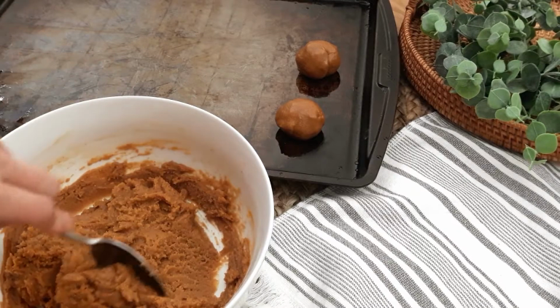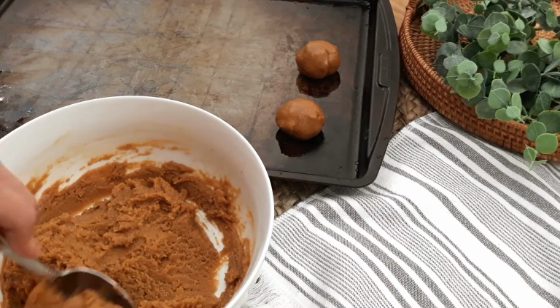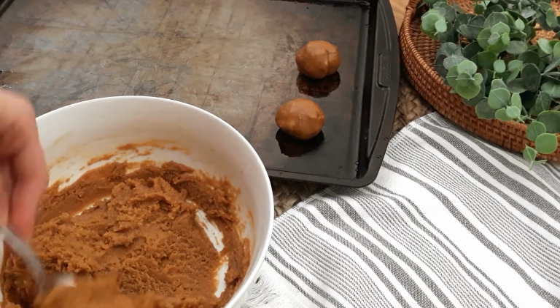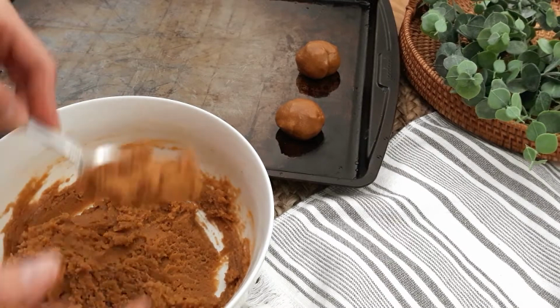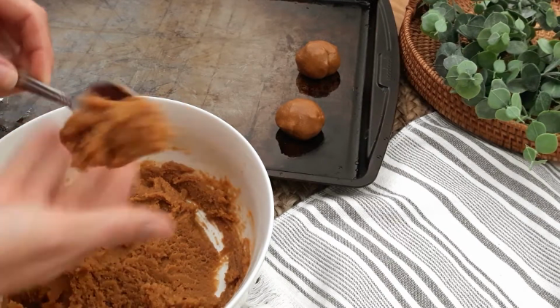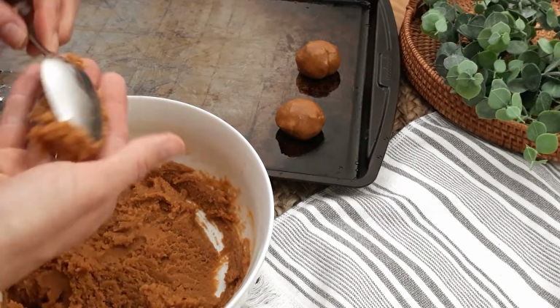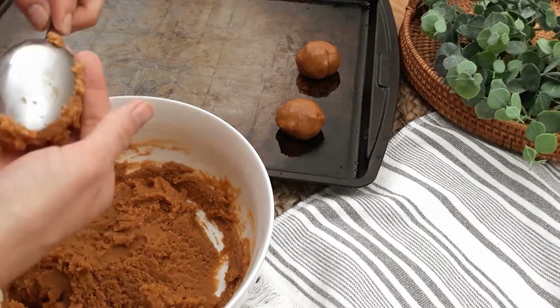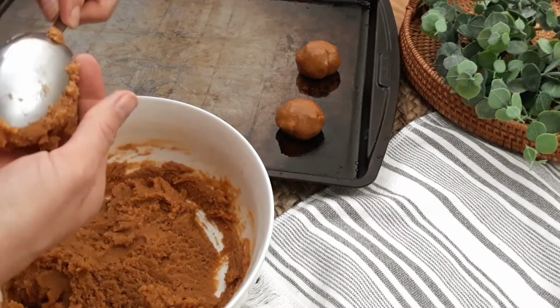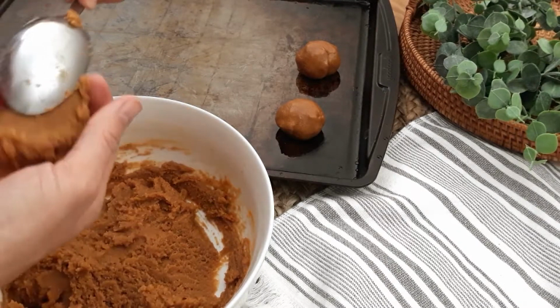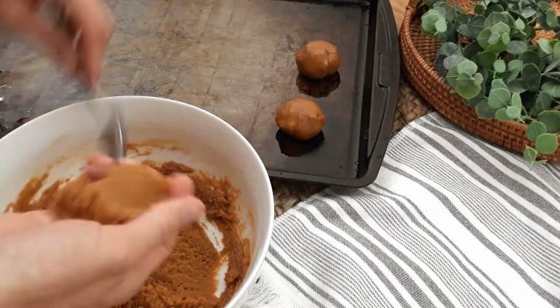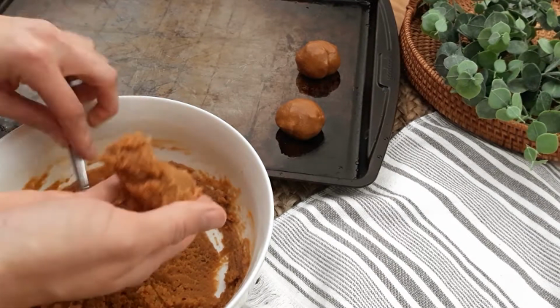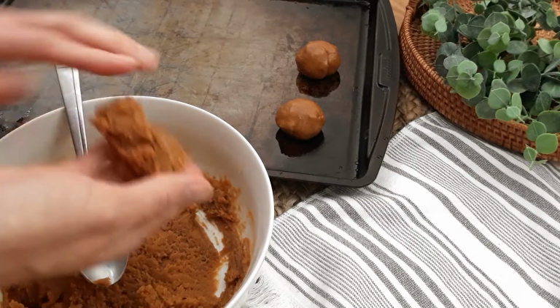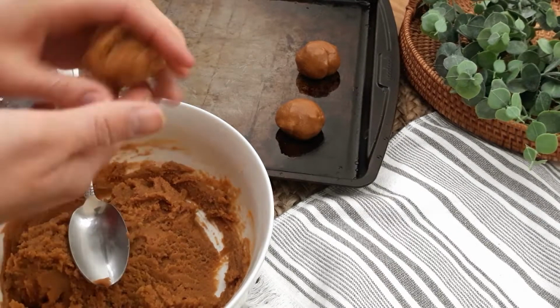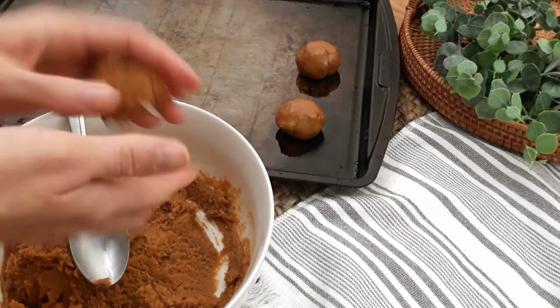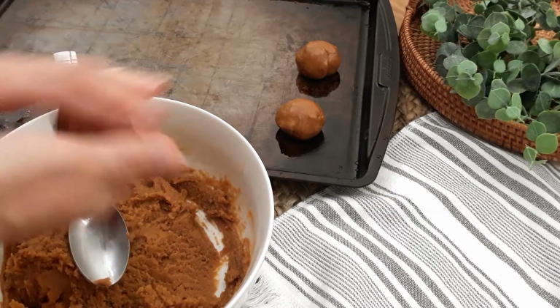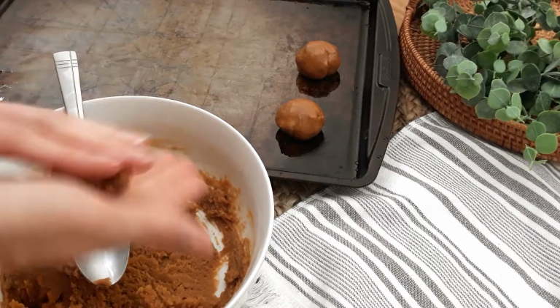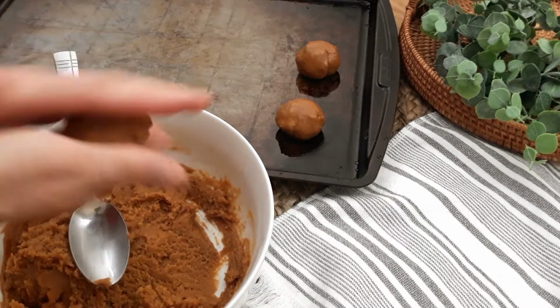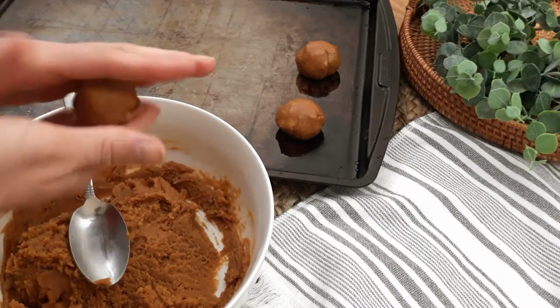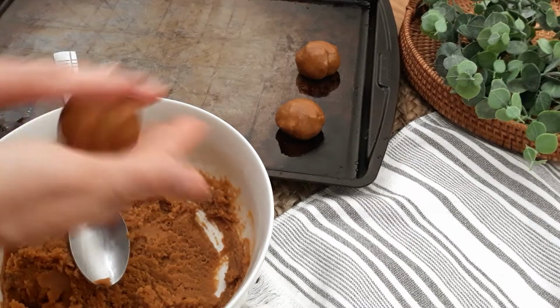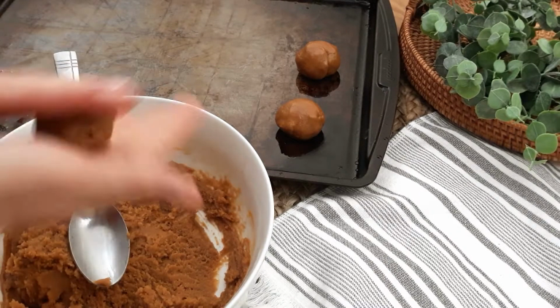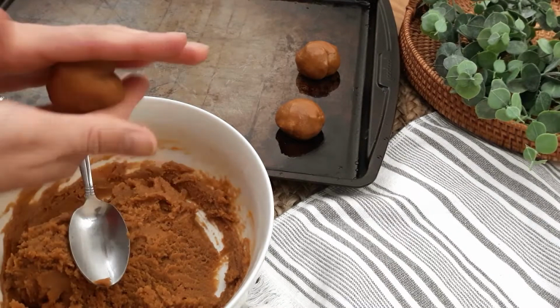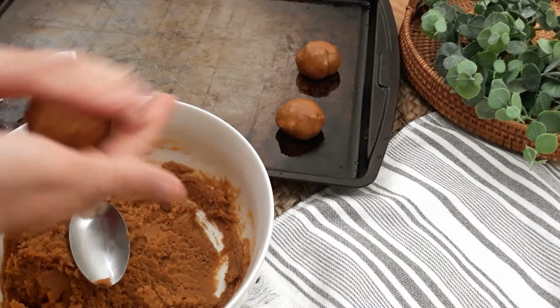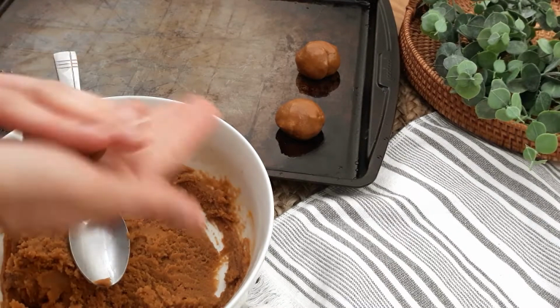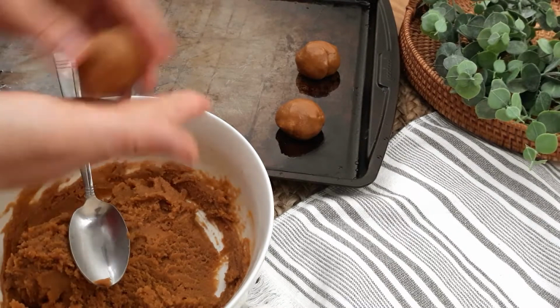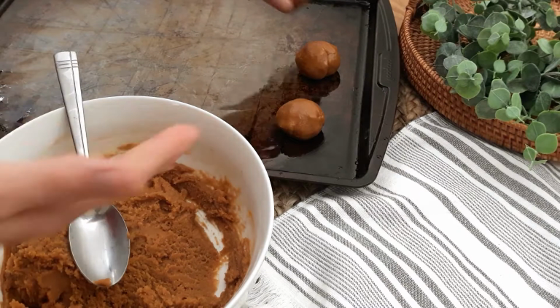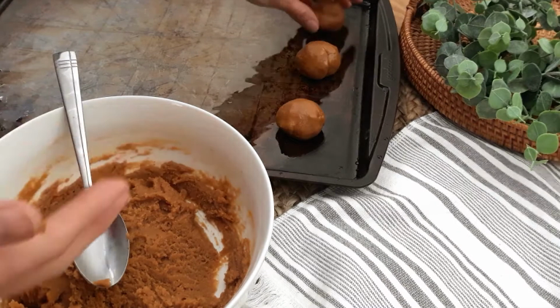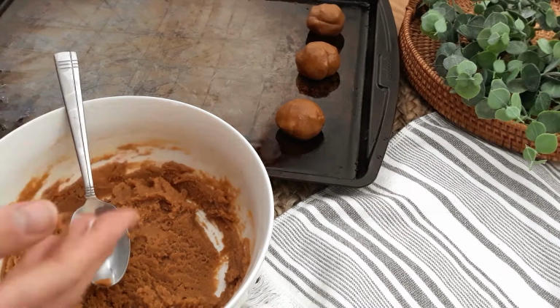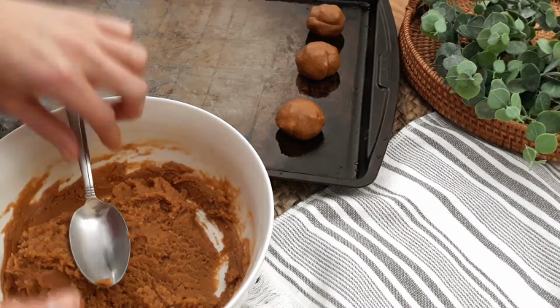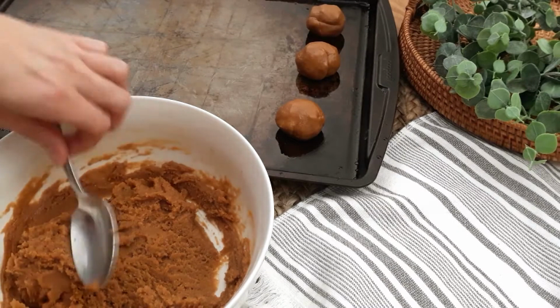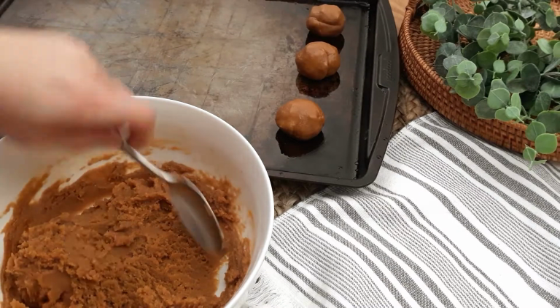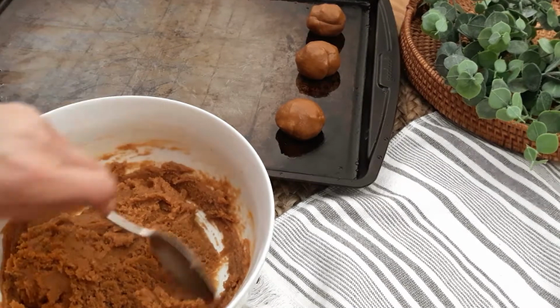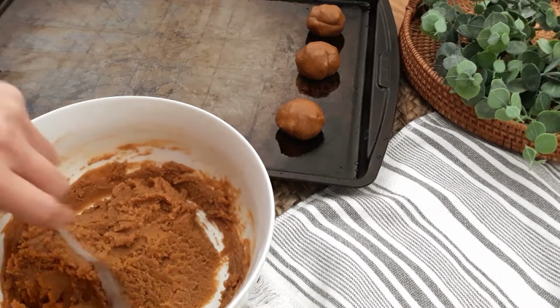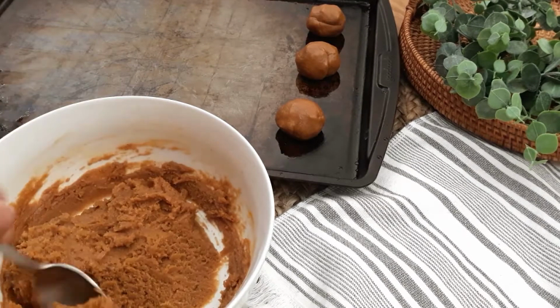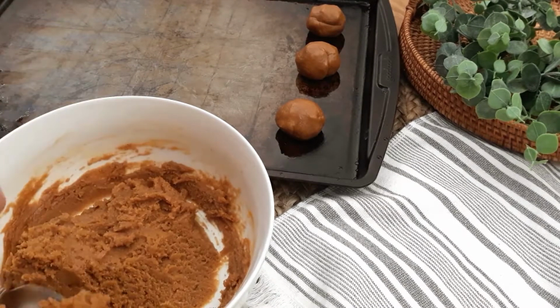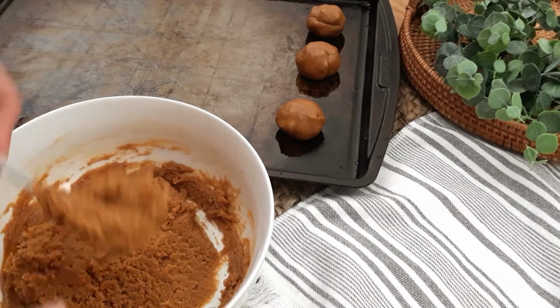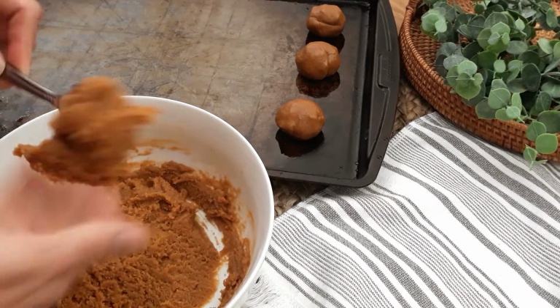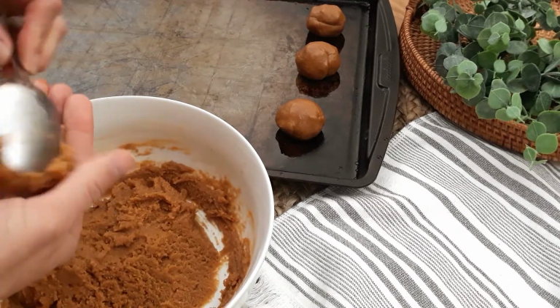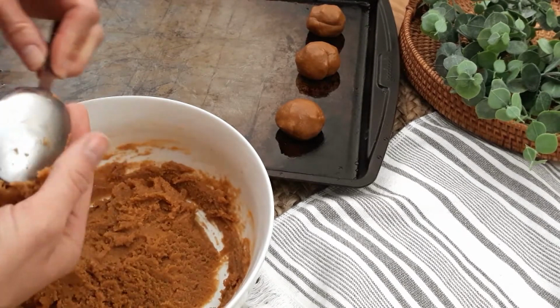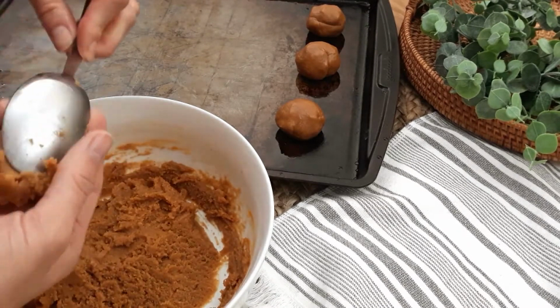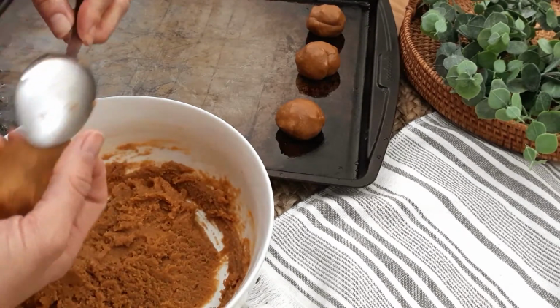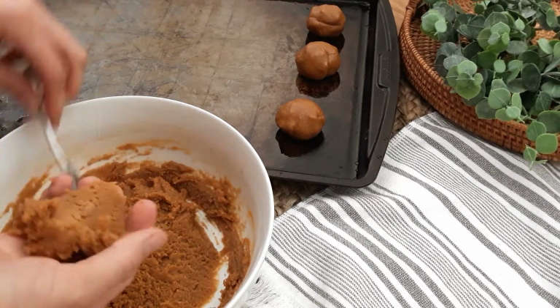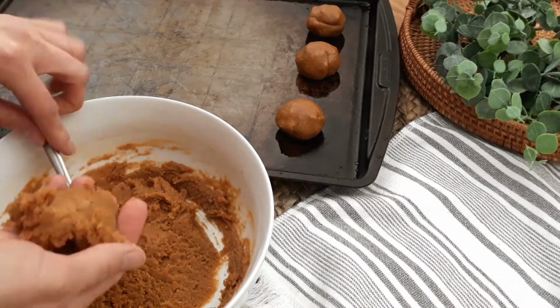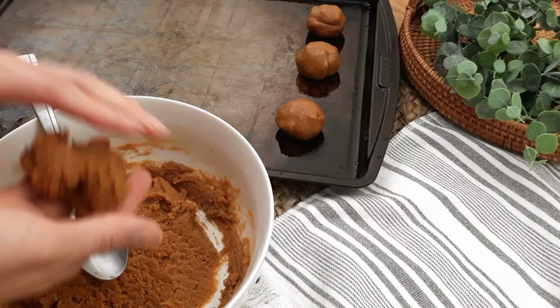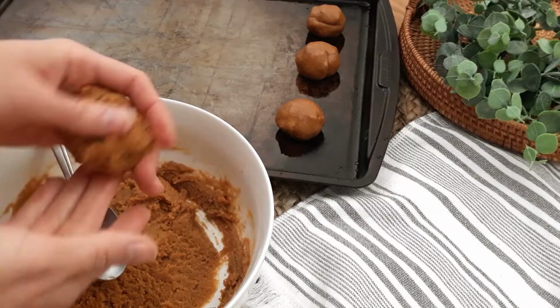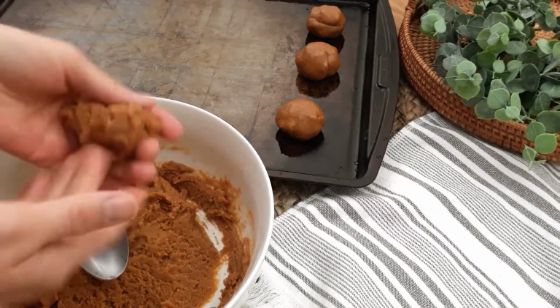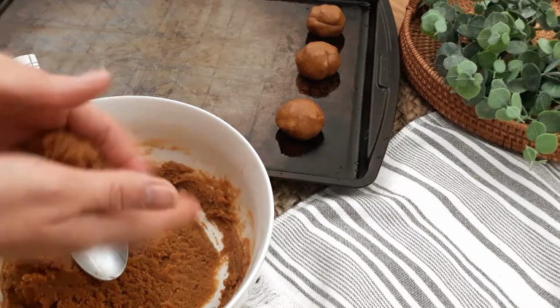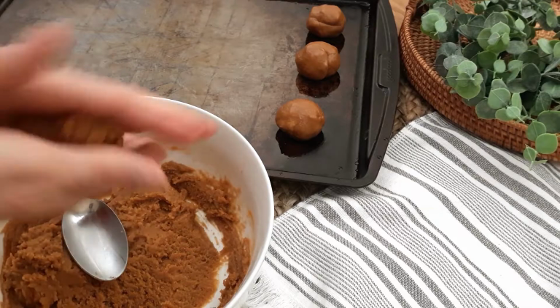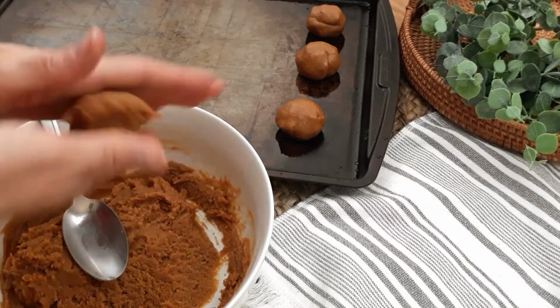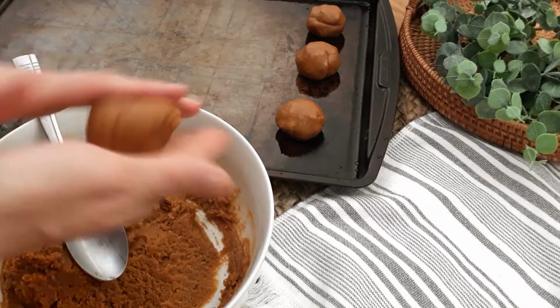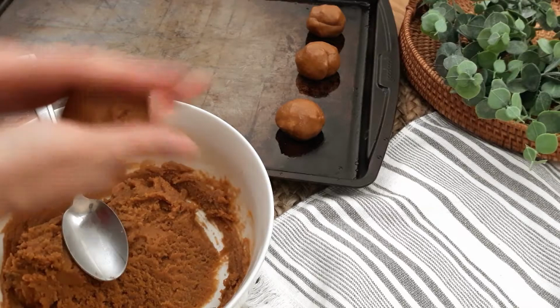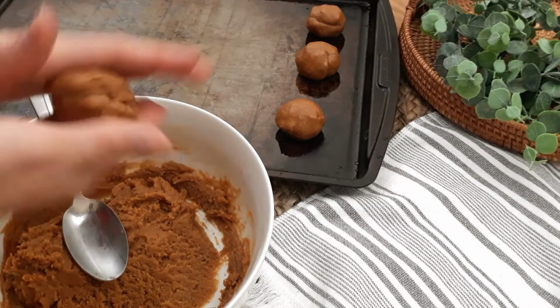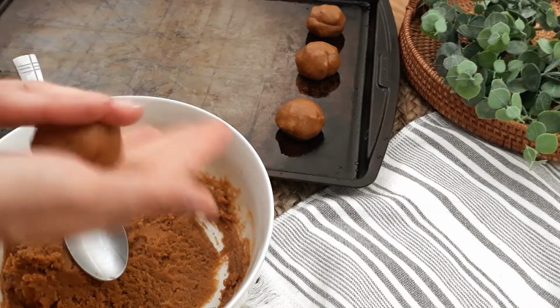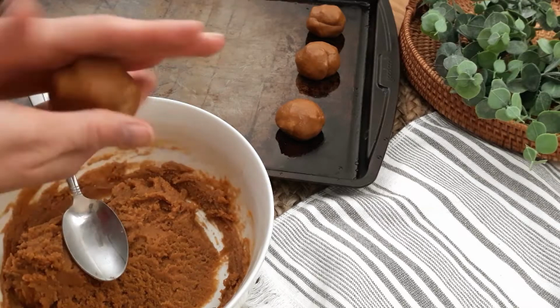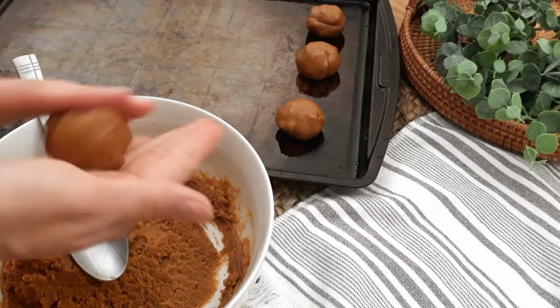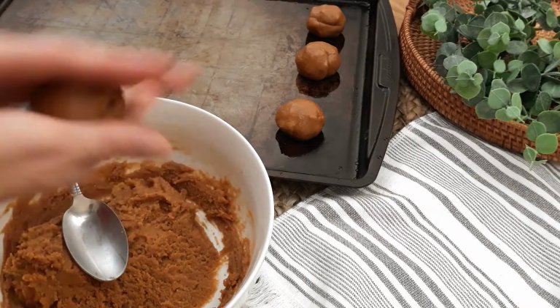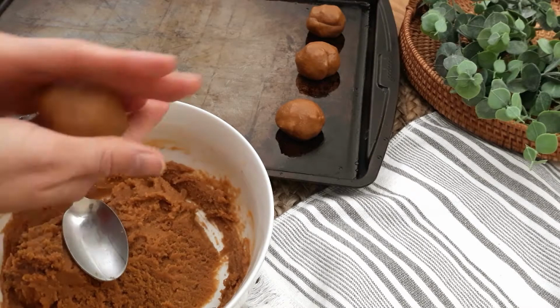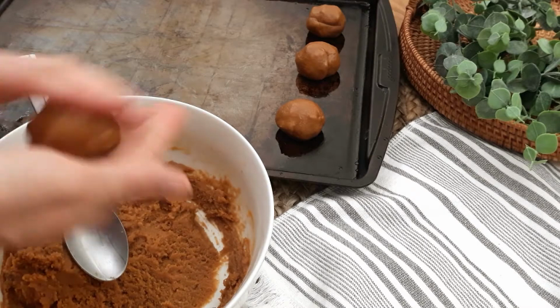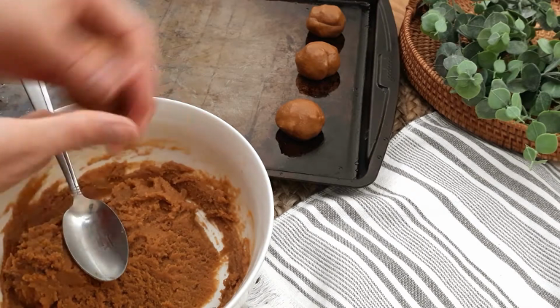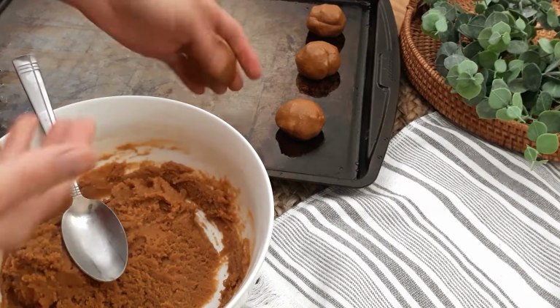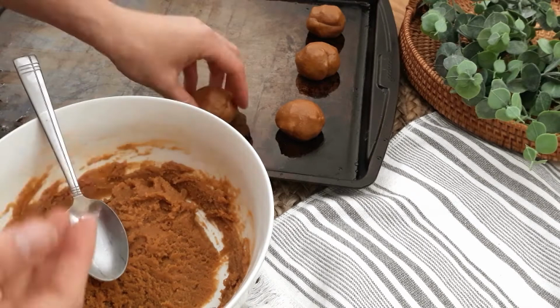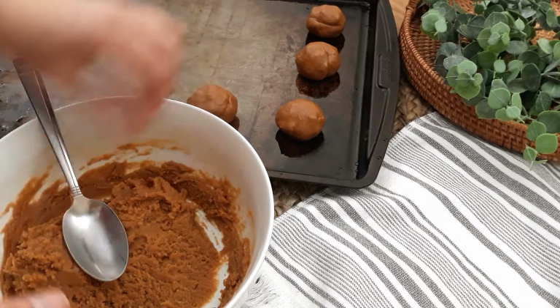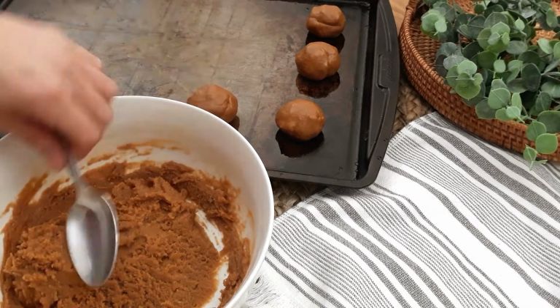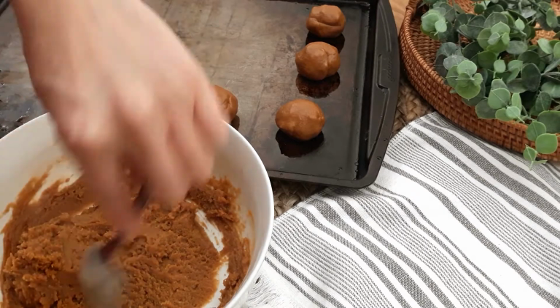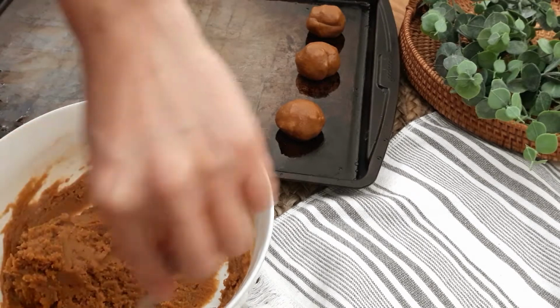If you are needing another quick and simple dessert, check out my cherry squares video — another dessert with only six ingredients.